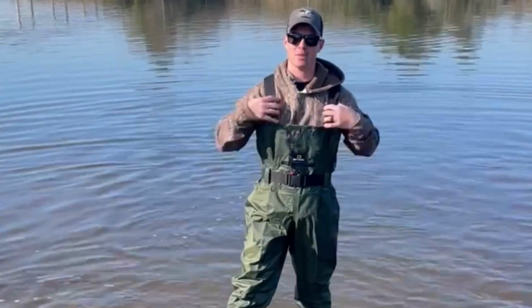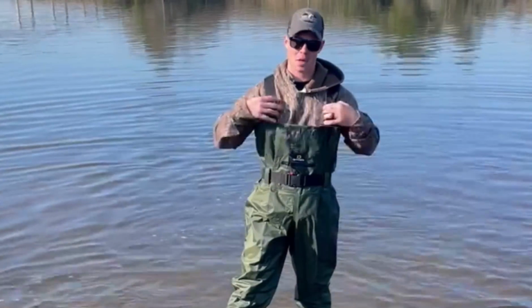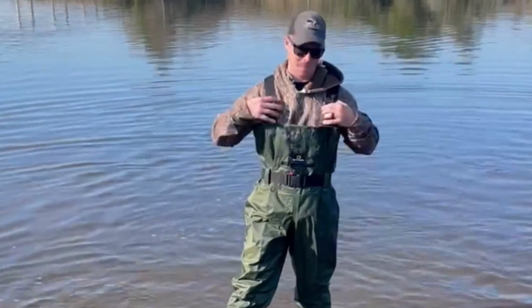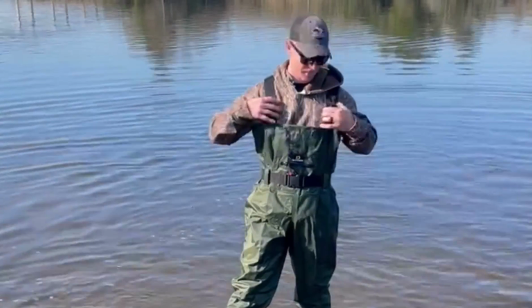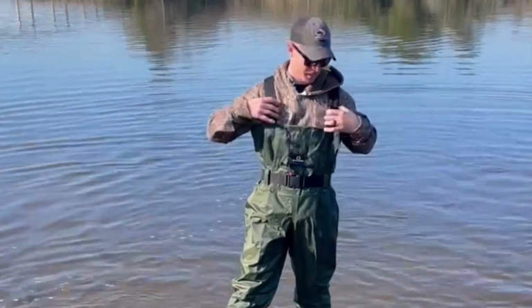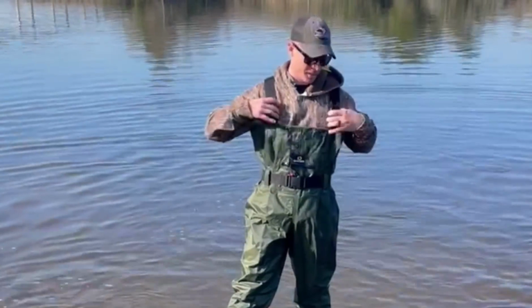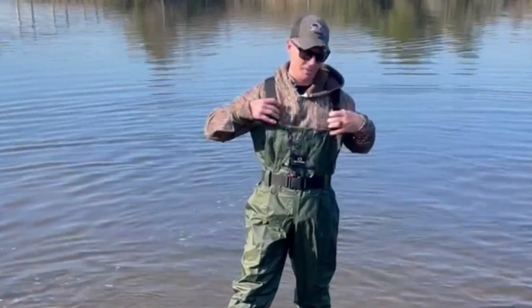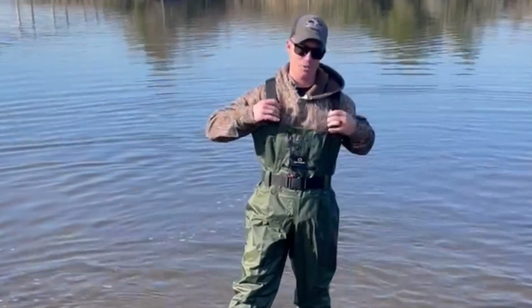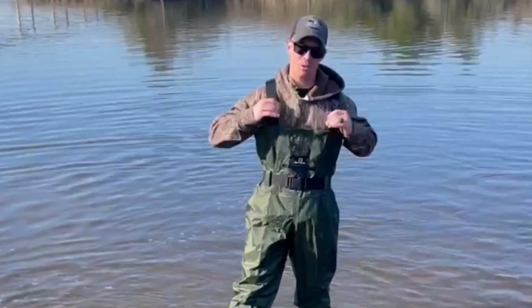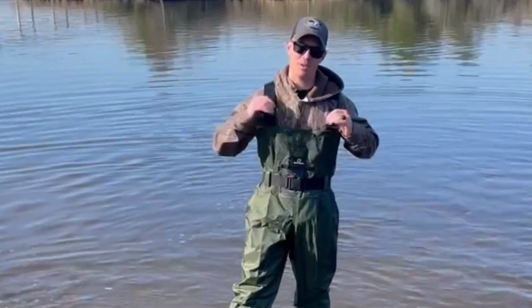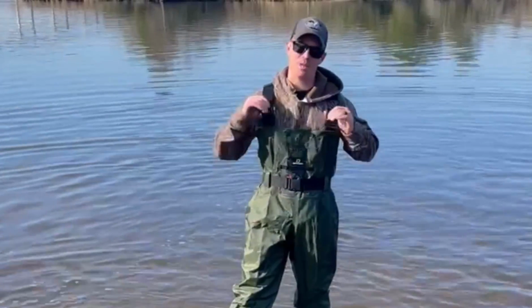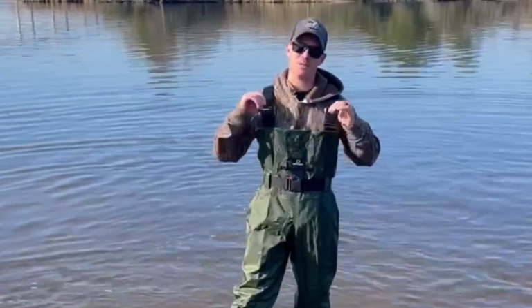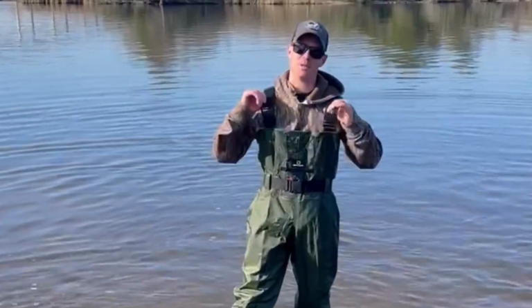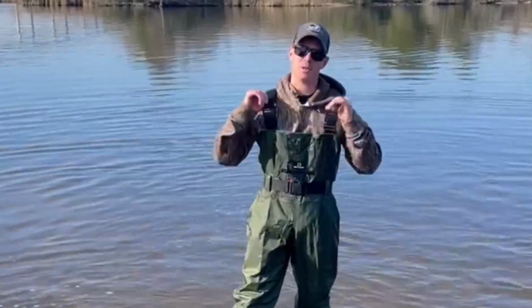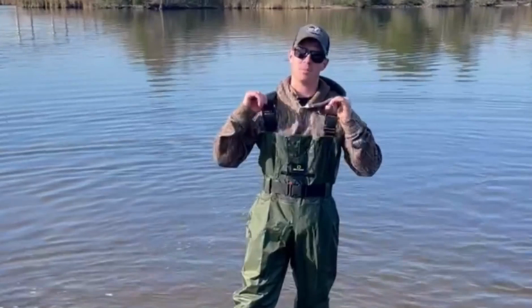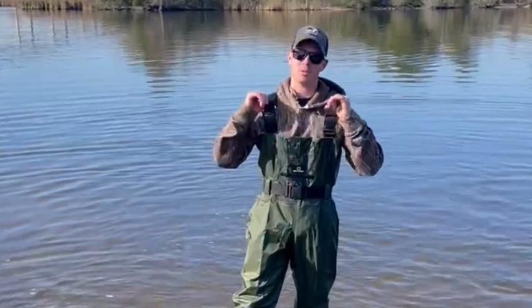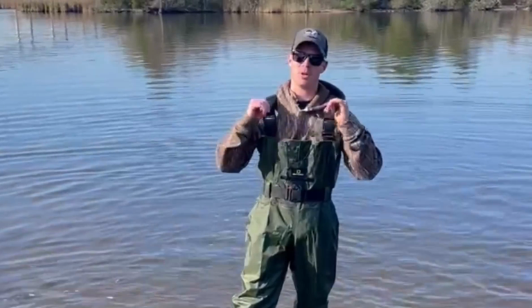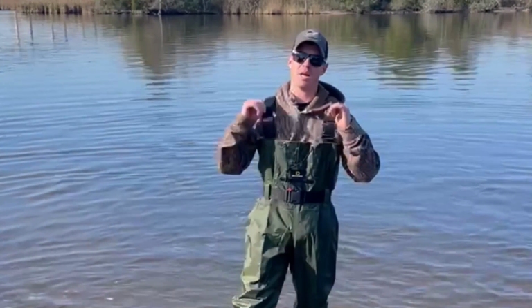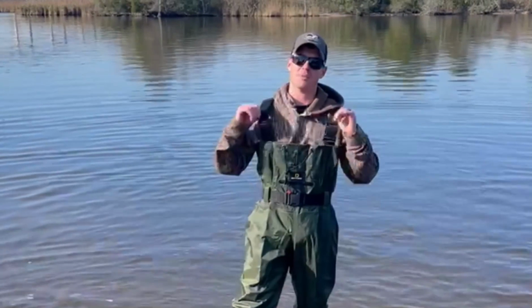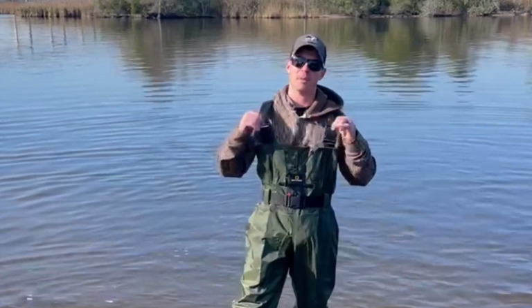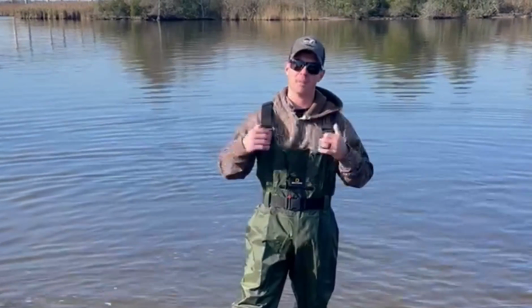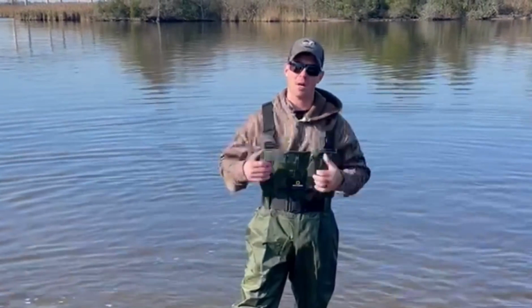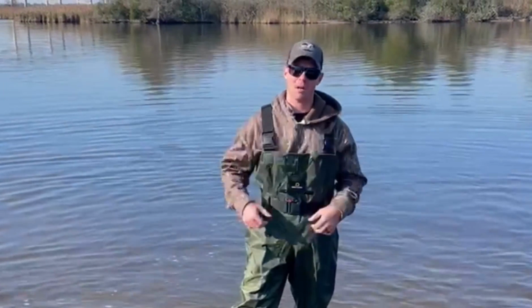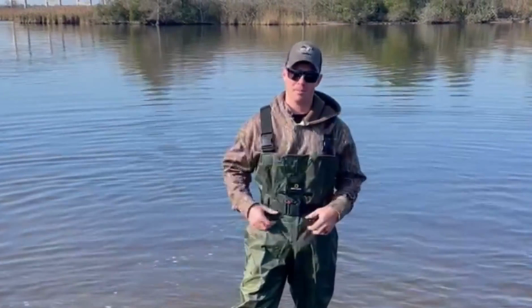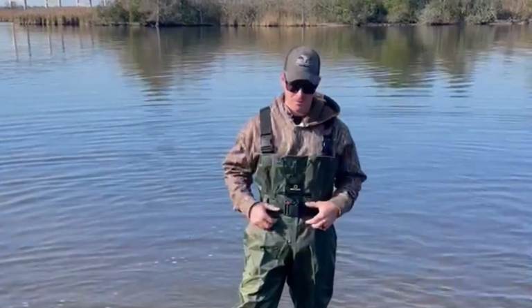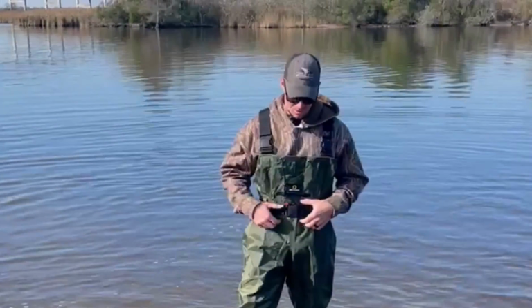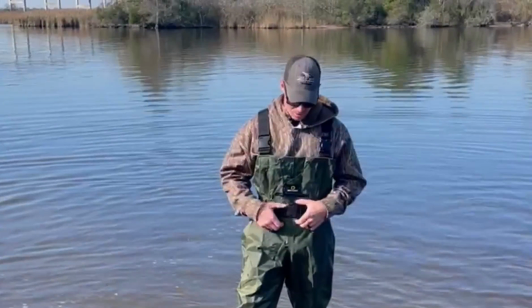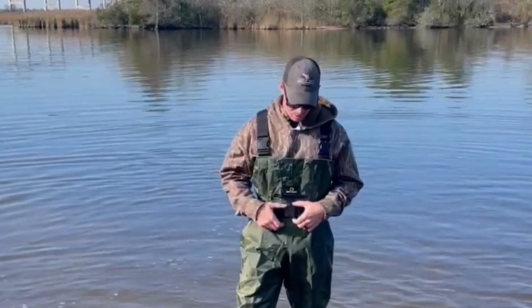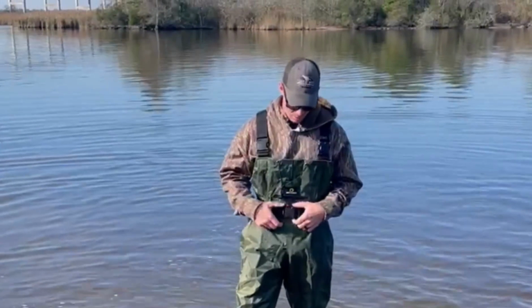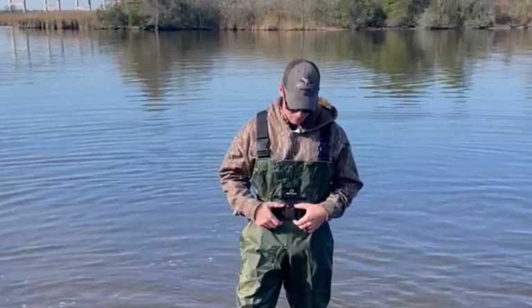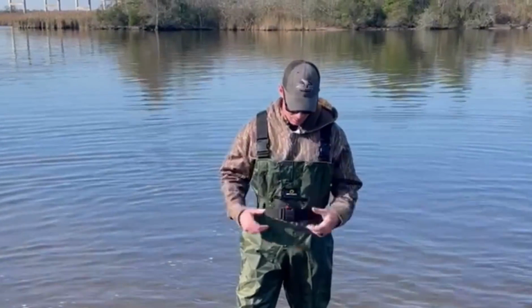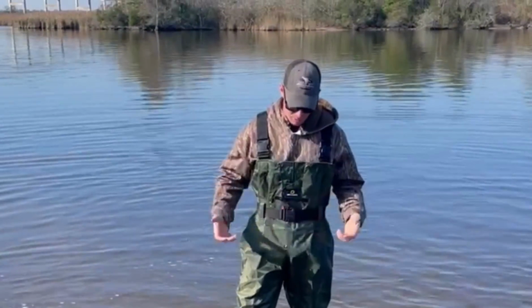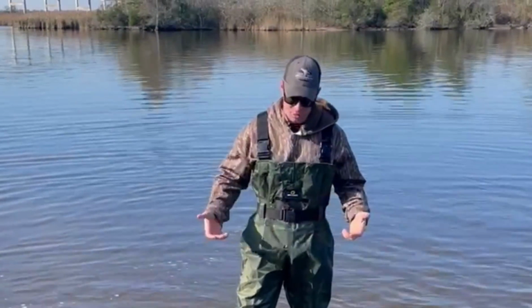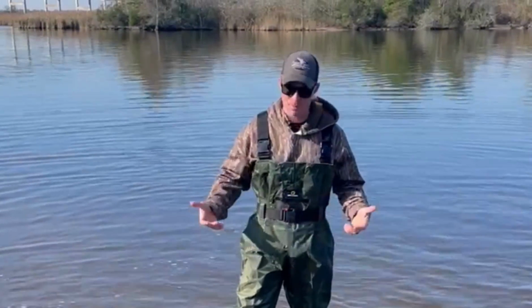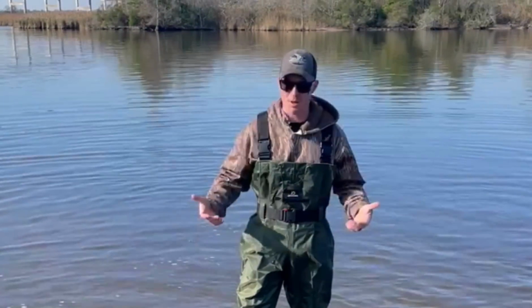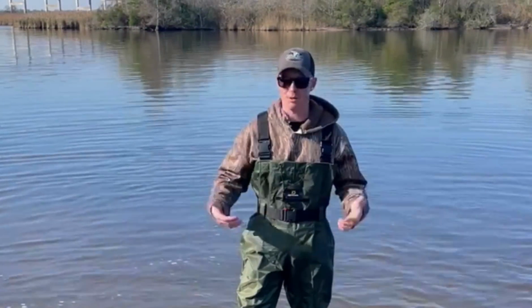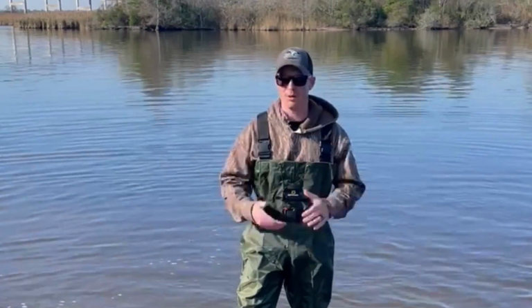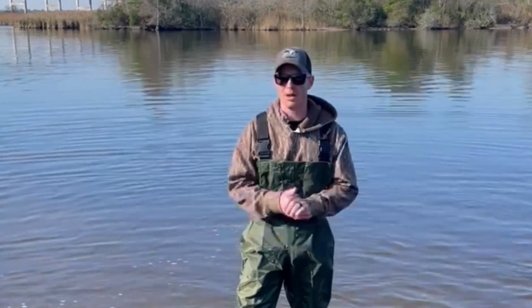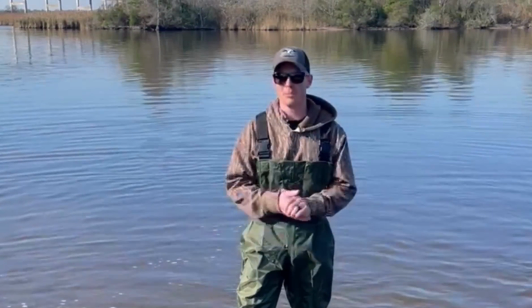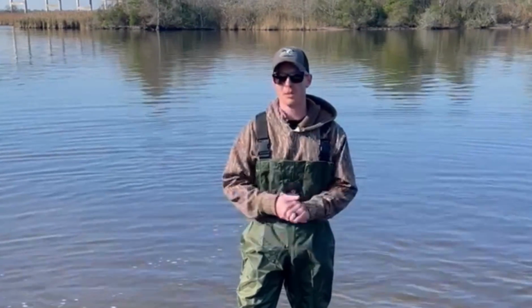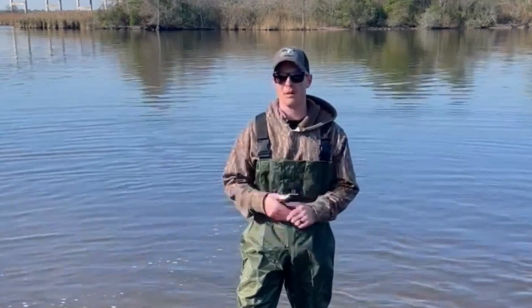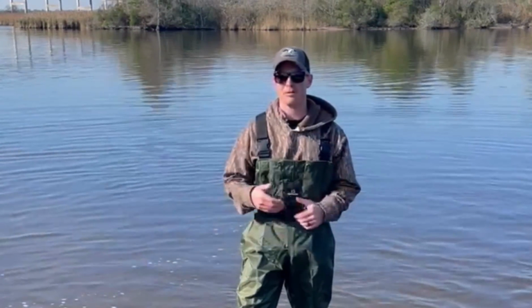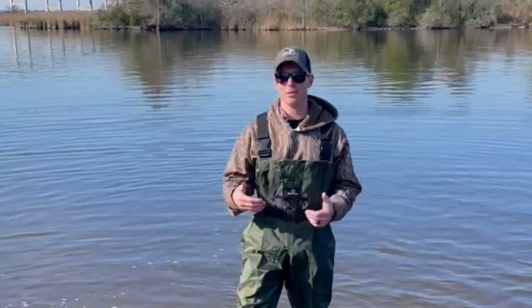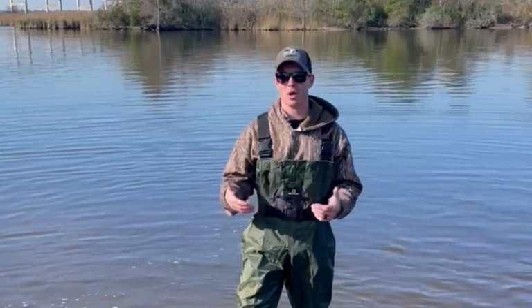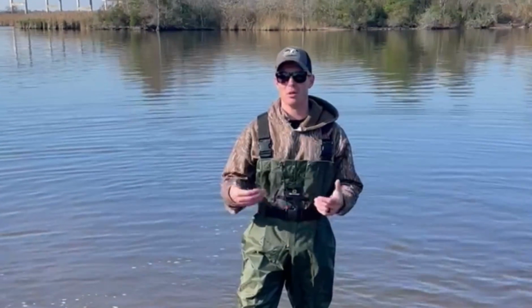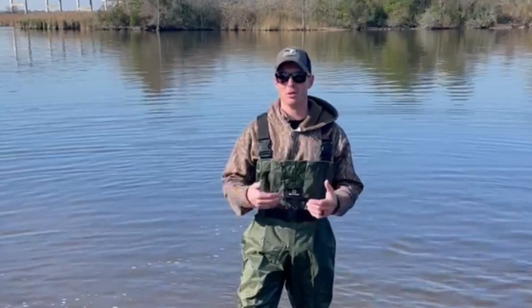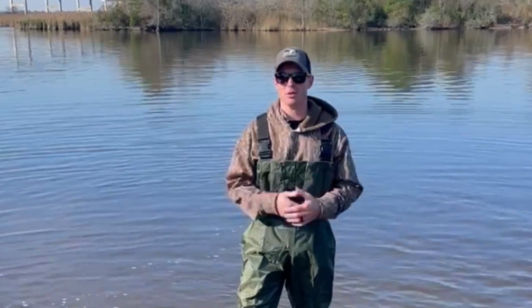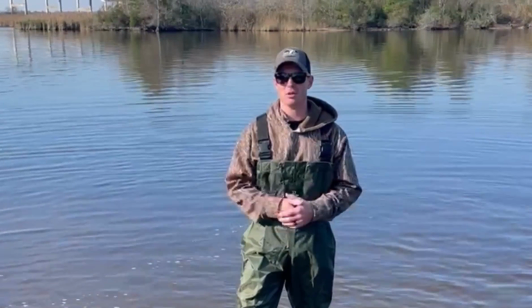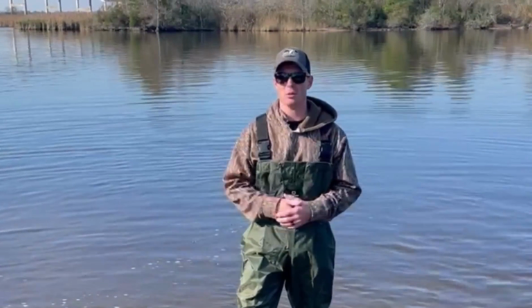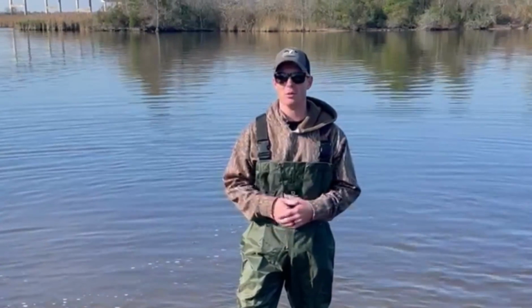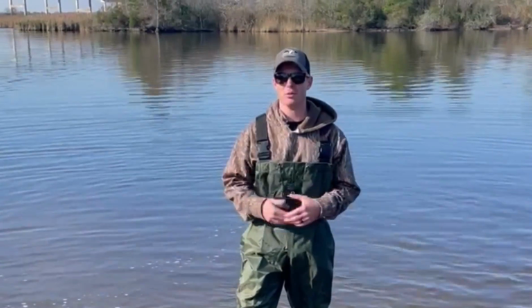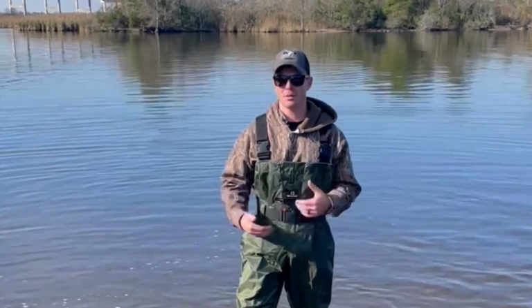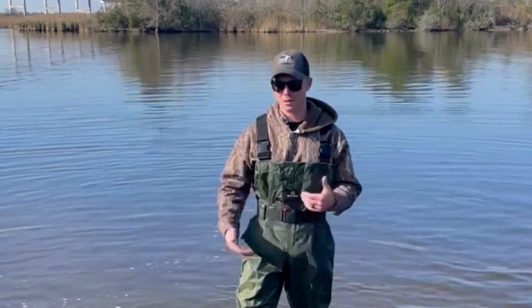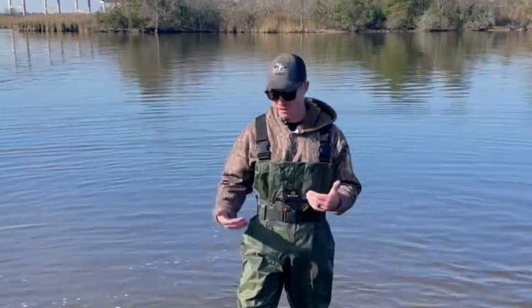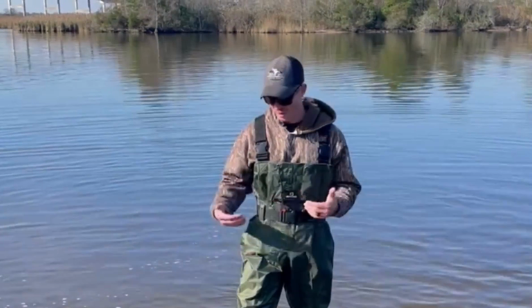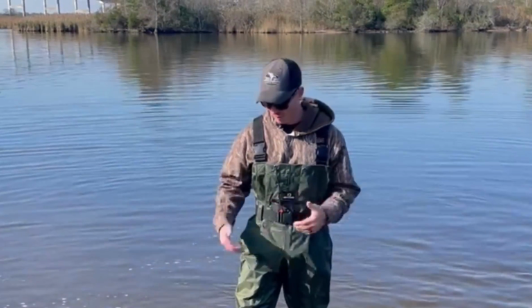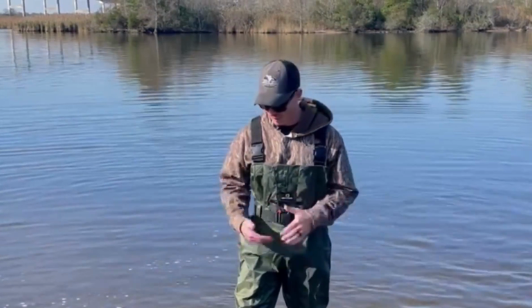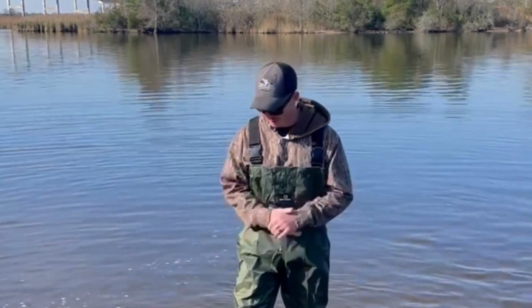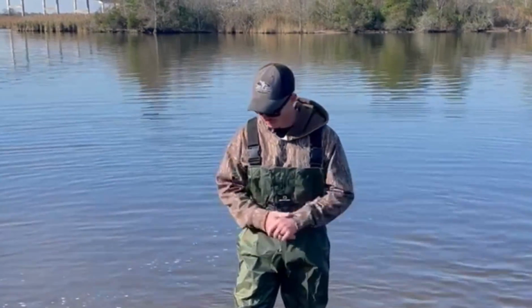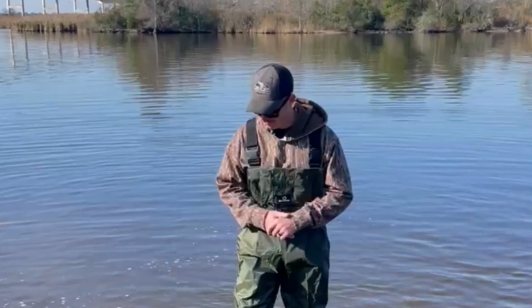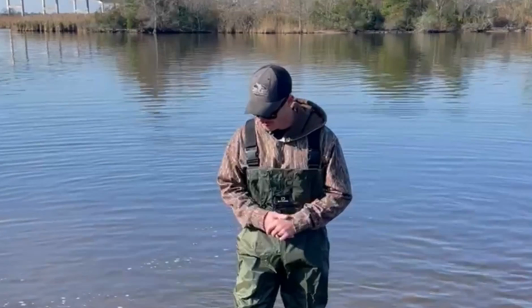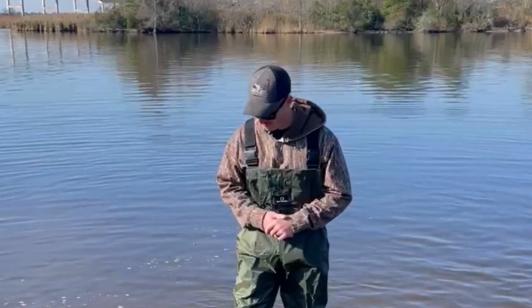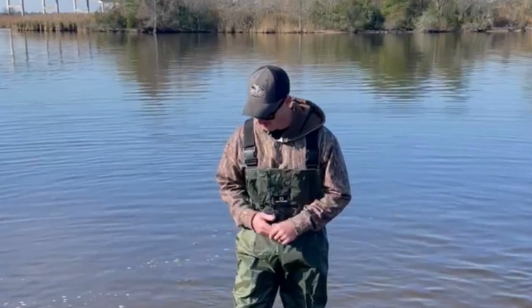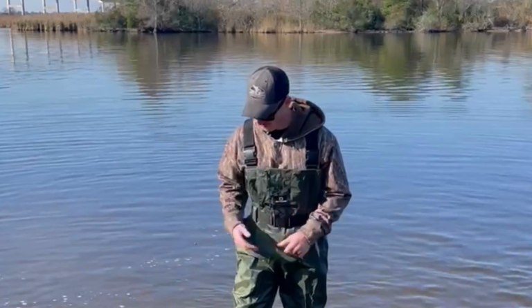So the top — it's got these really nice adjustable straps up top, as well as your waist belt. It really helps out if you're taller or you're shorter. That way they can fit you better.